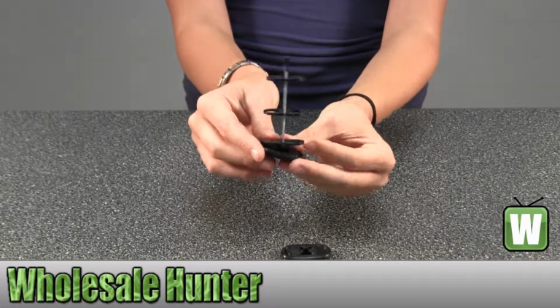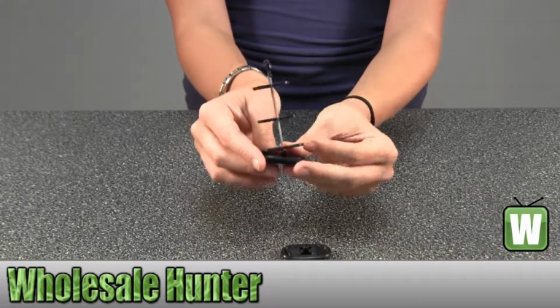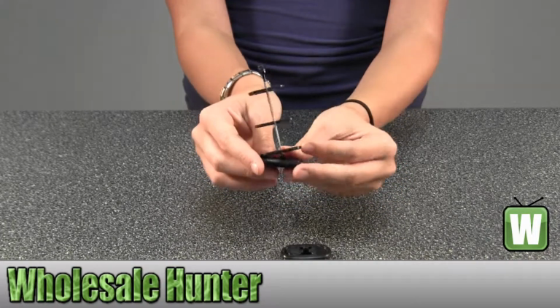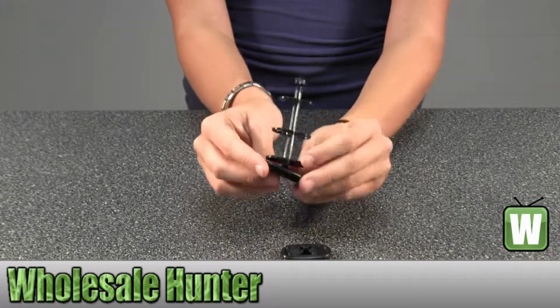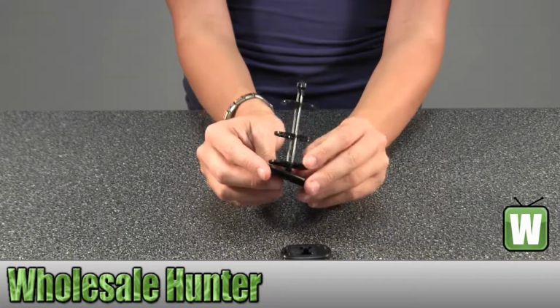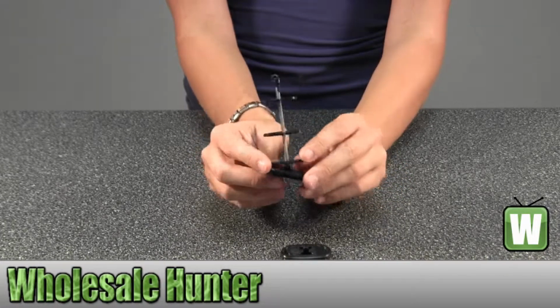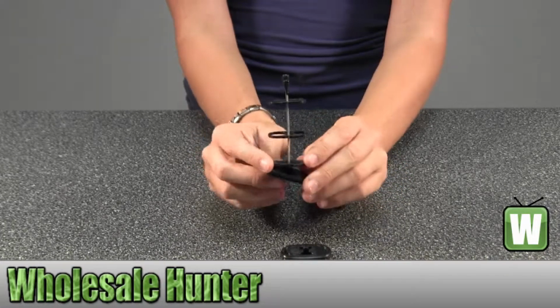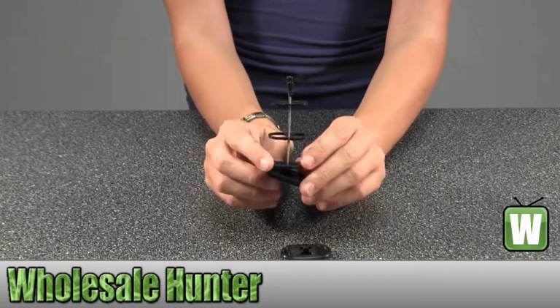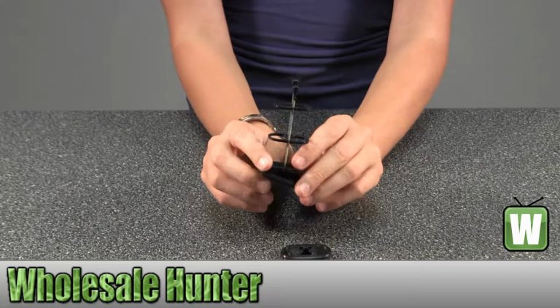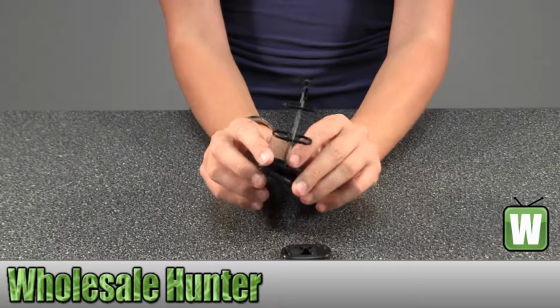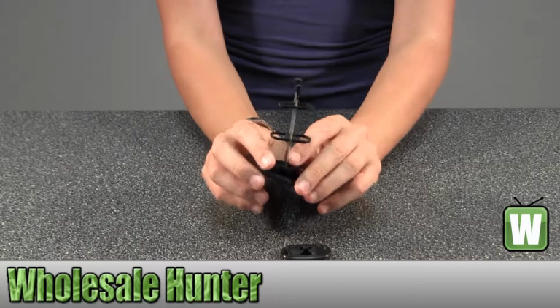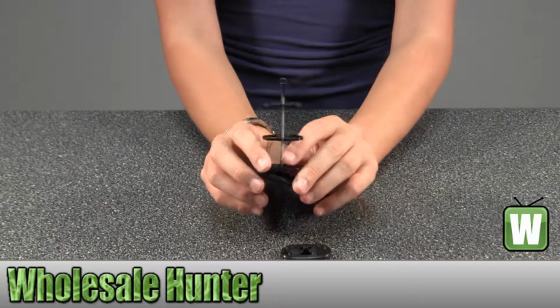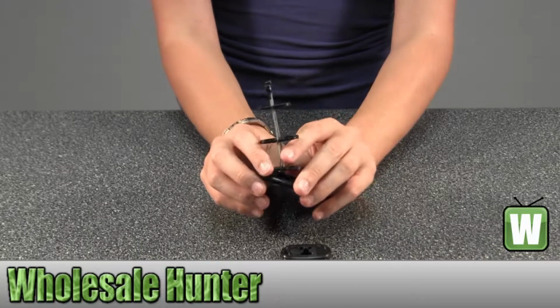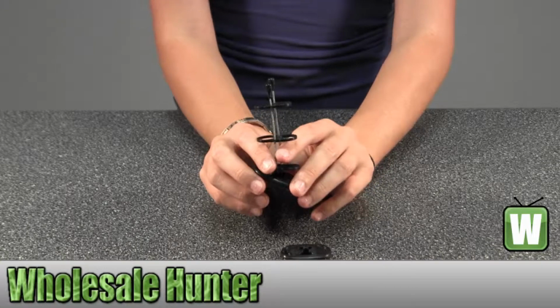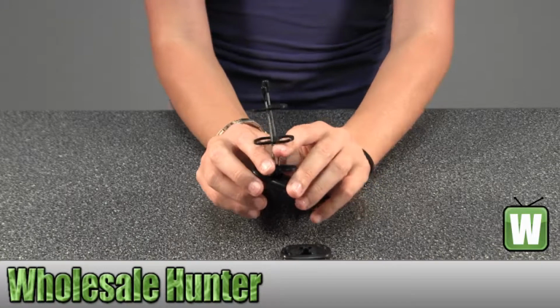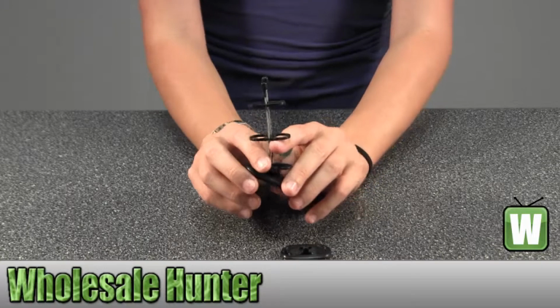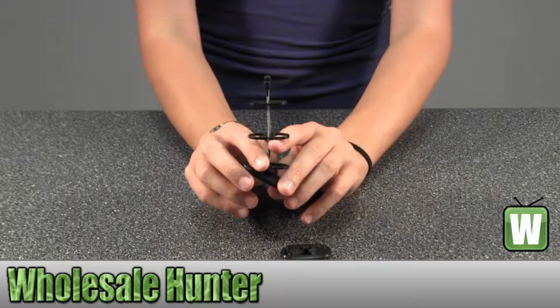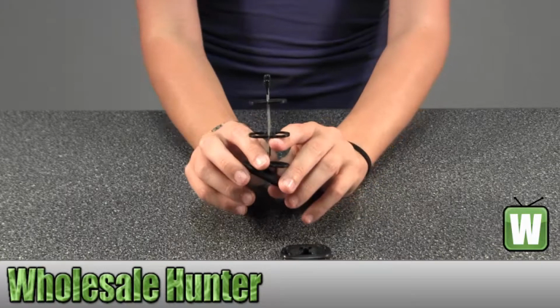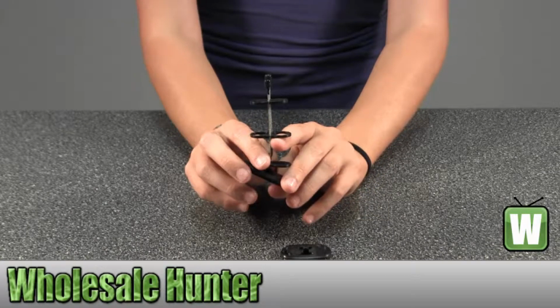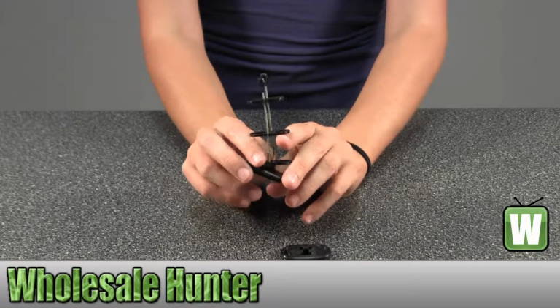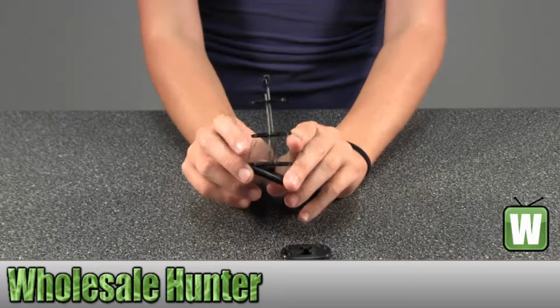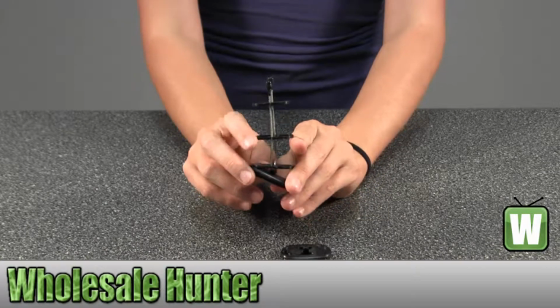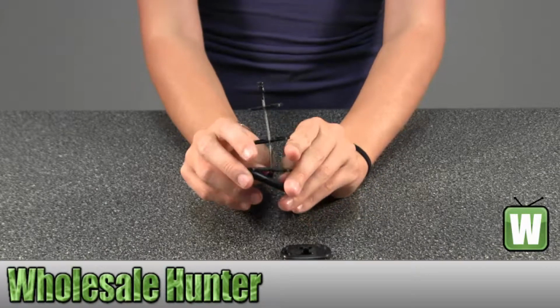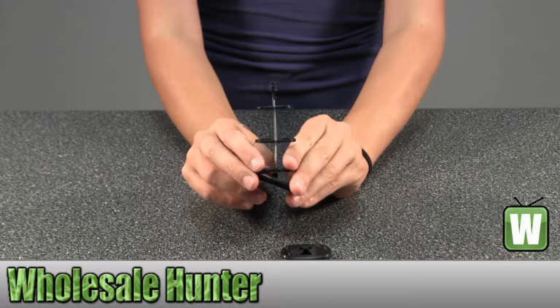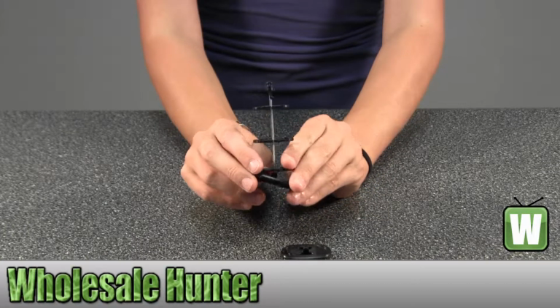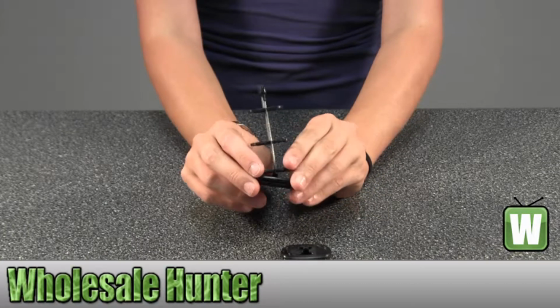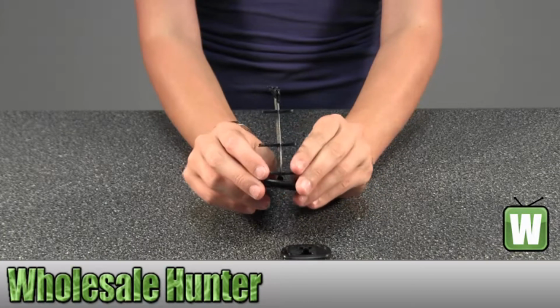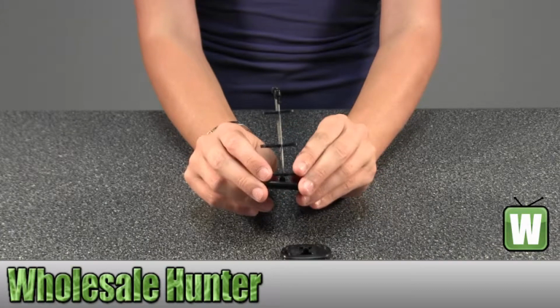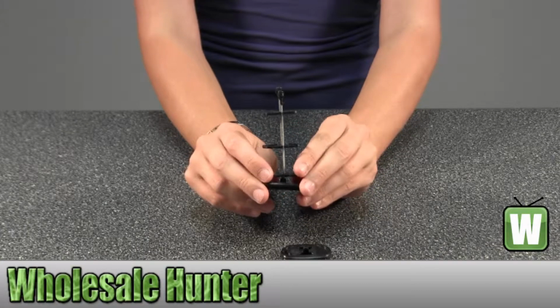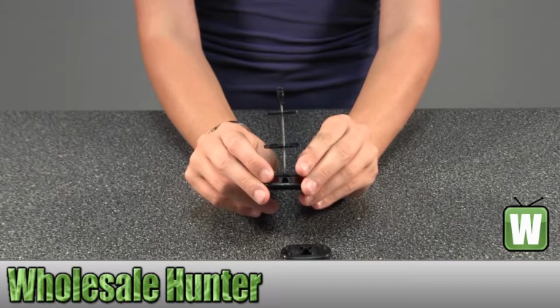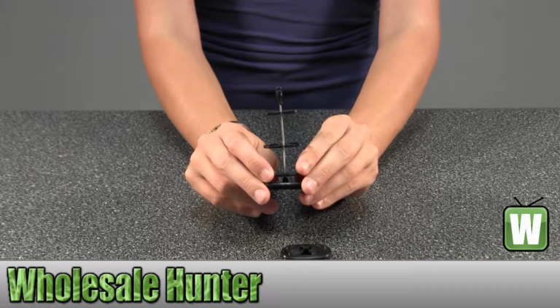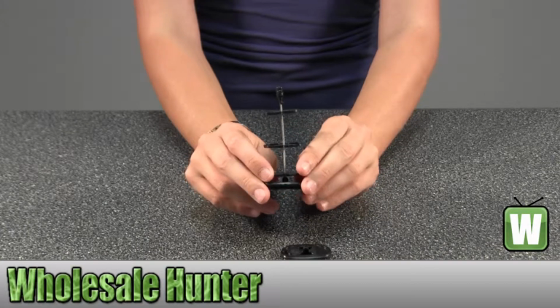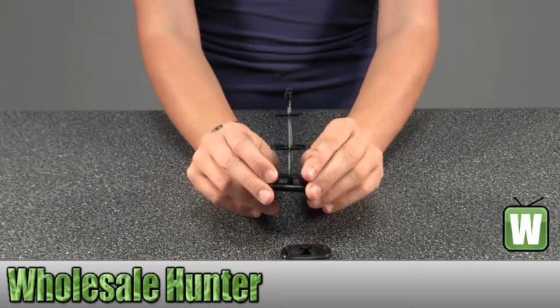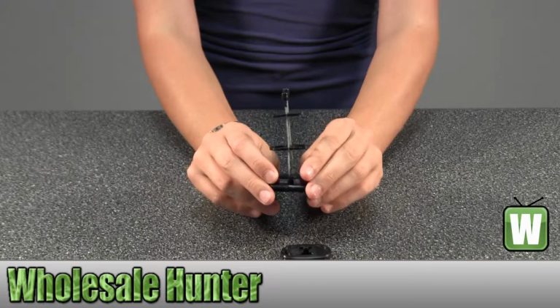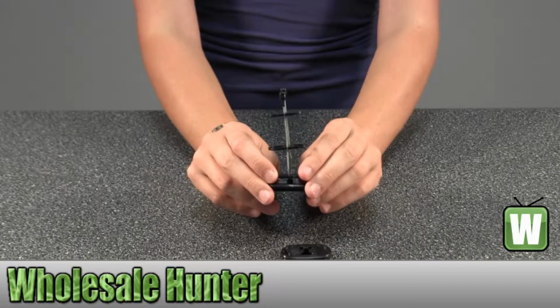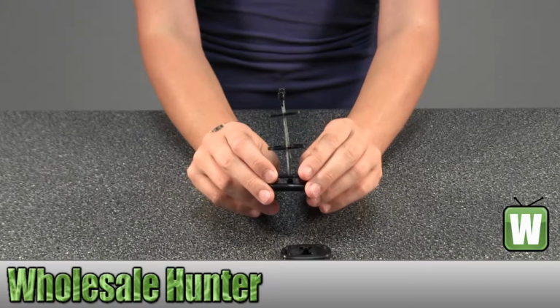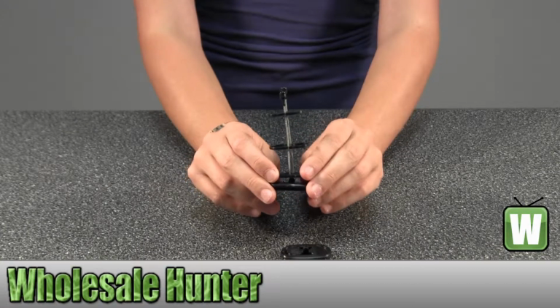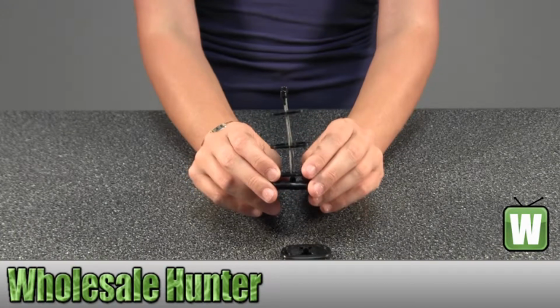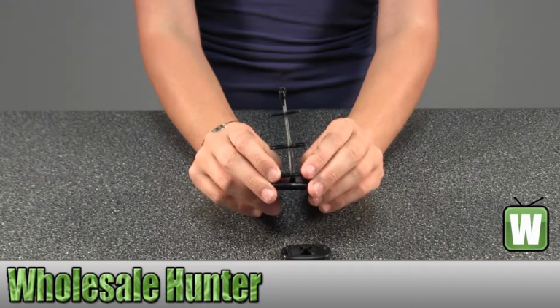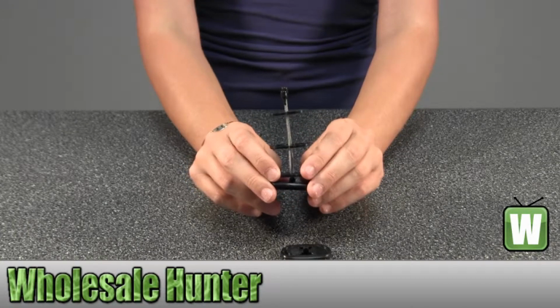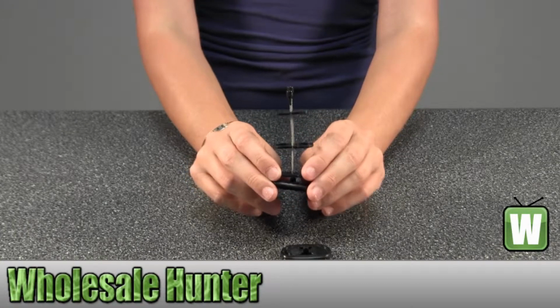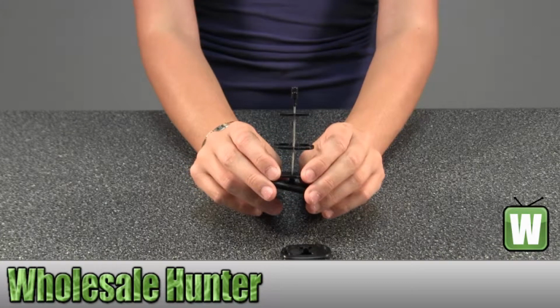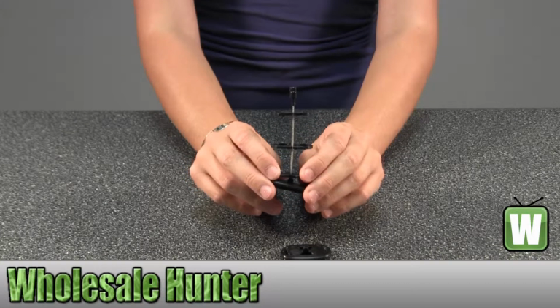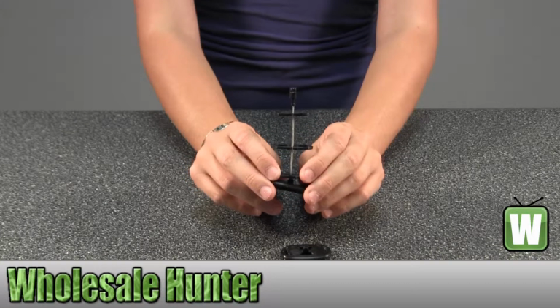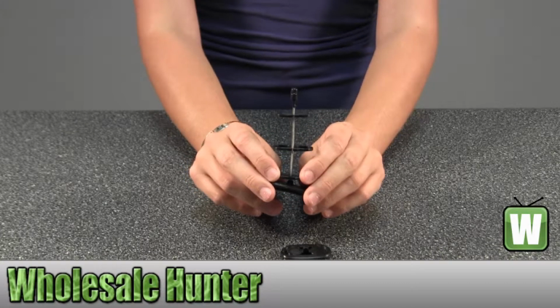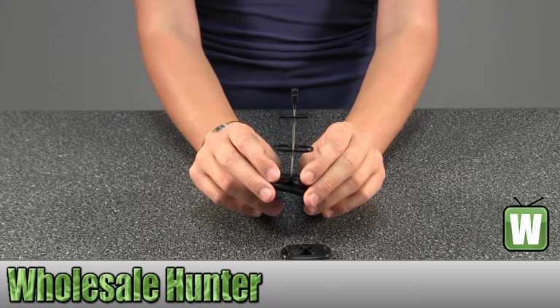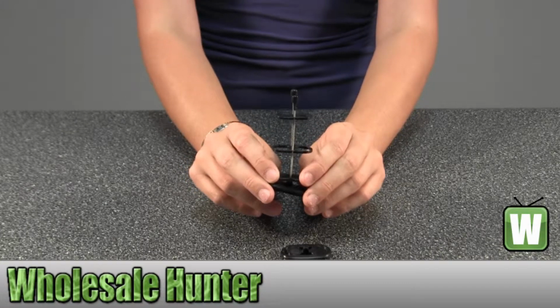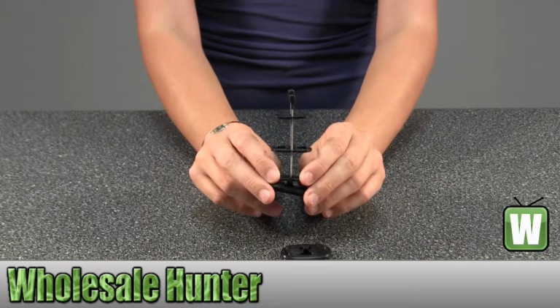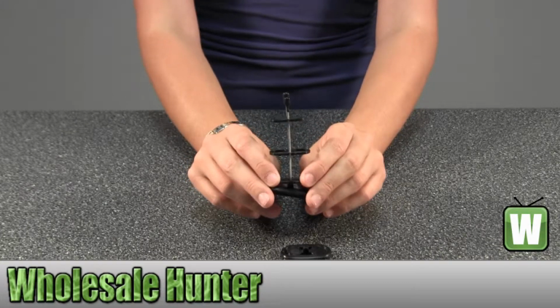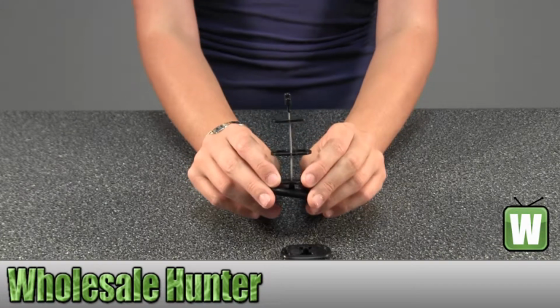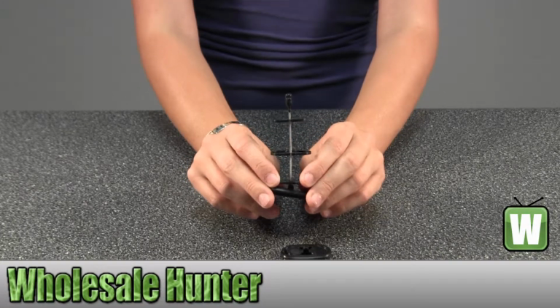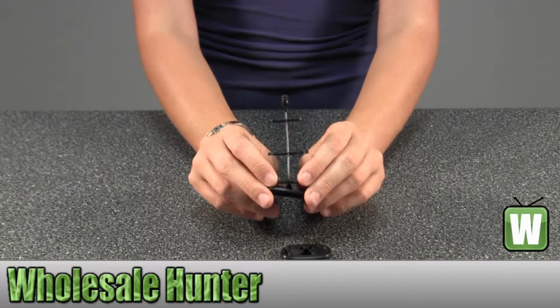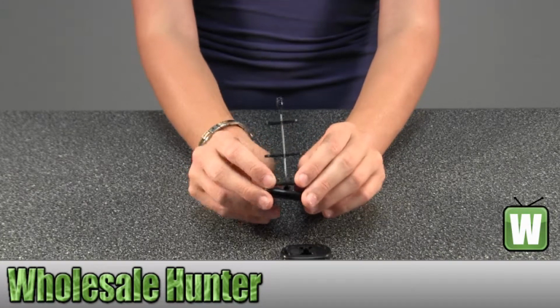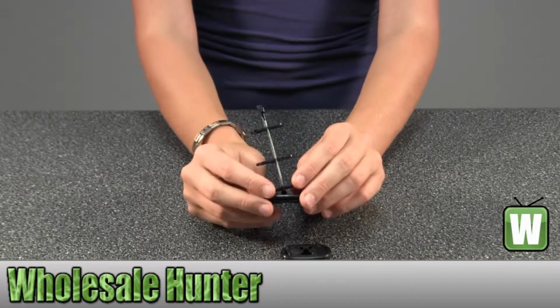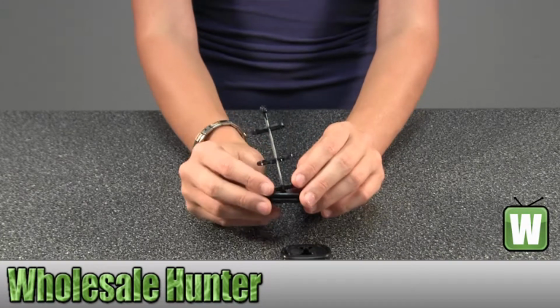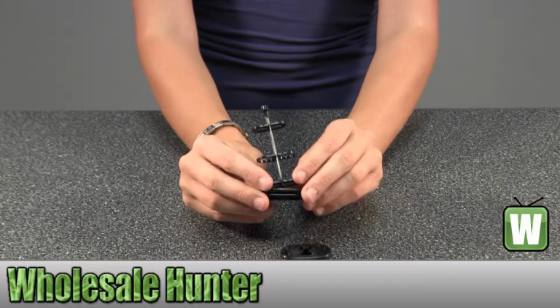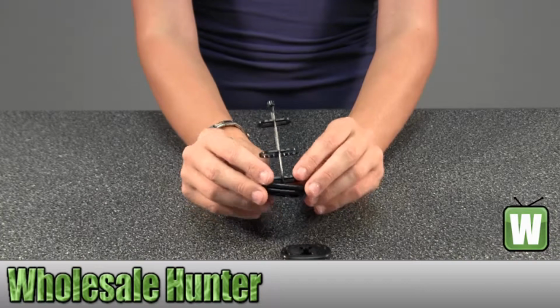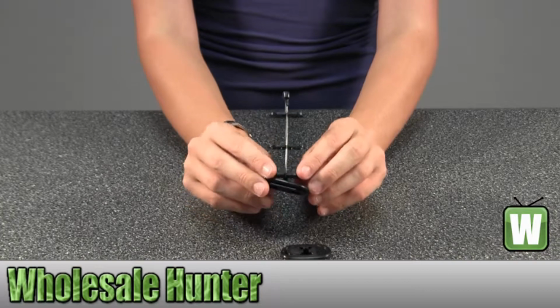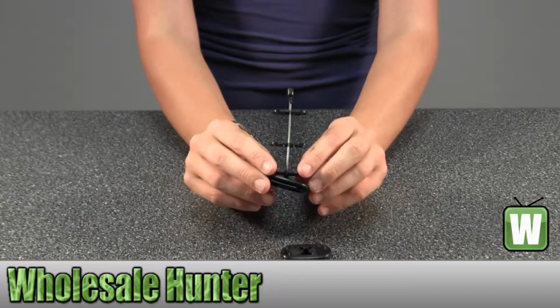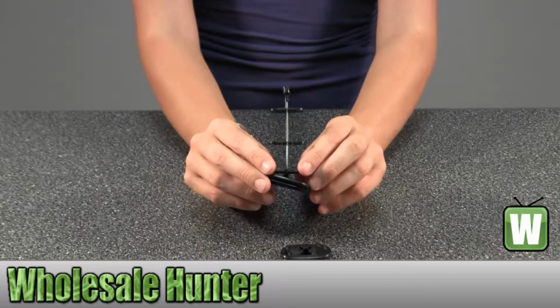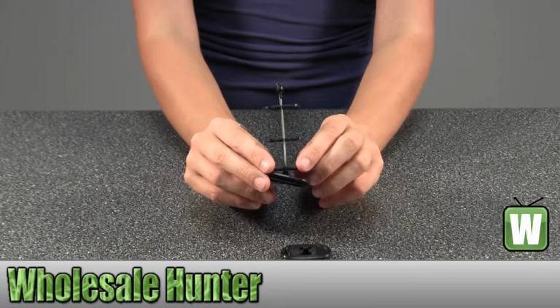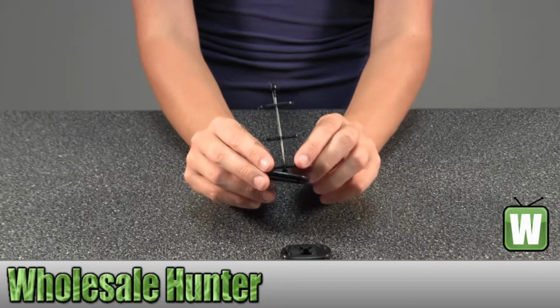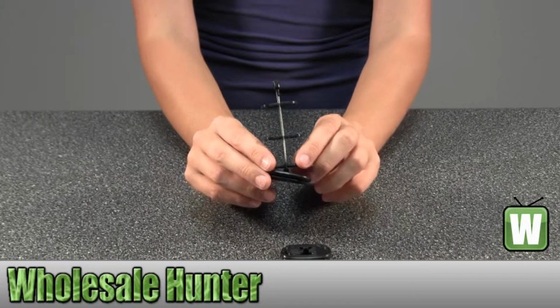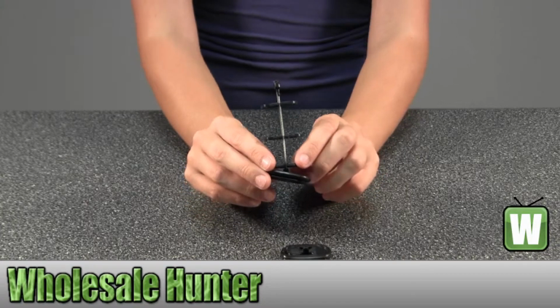Again, this is a Hogue AR M16 8K grip storage, it's black, and this is by Hogue.